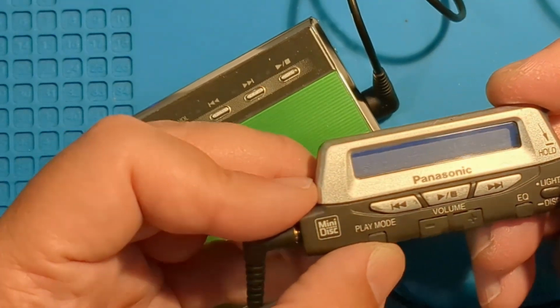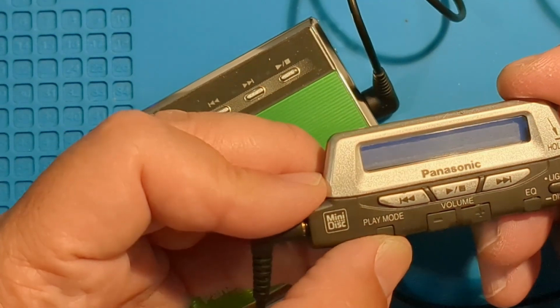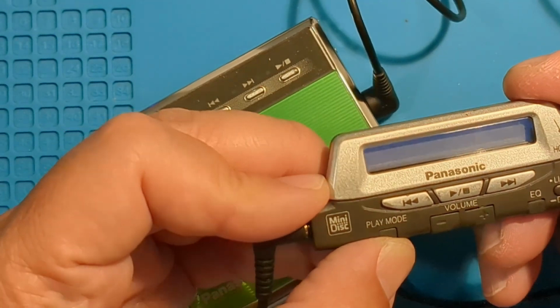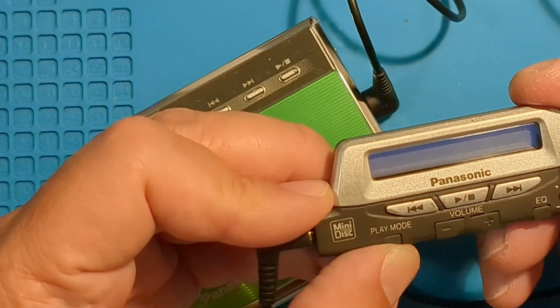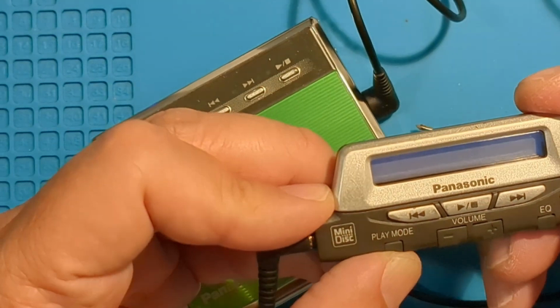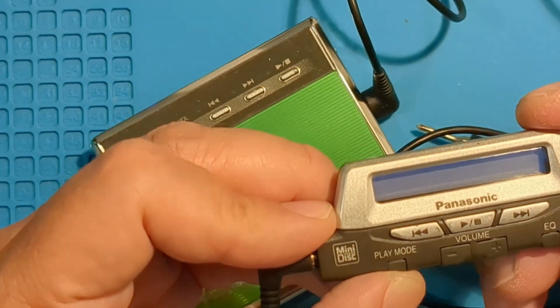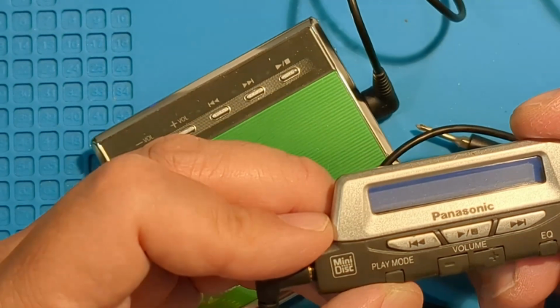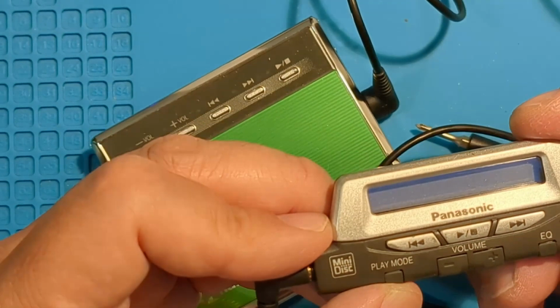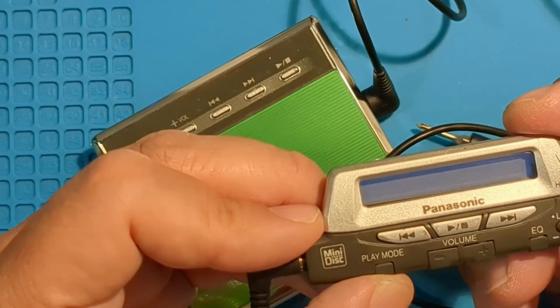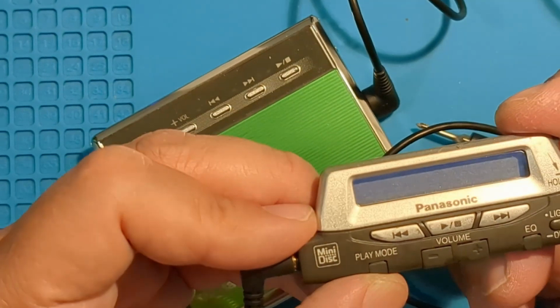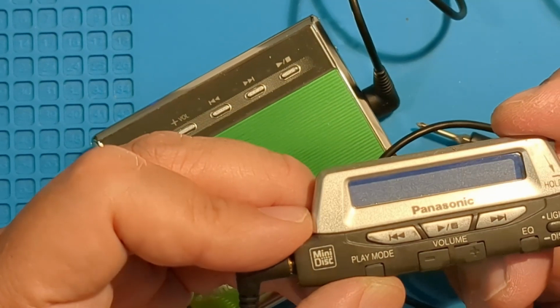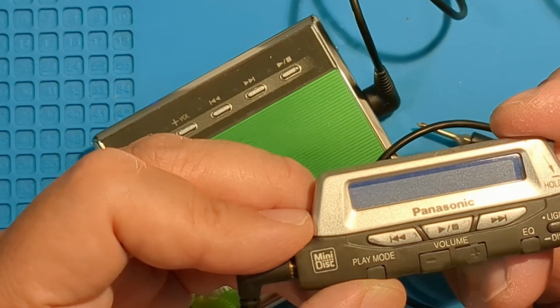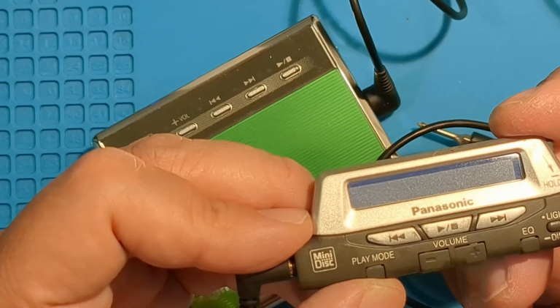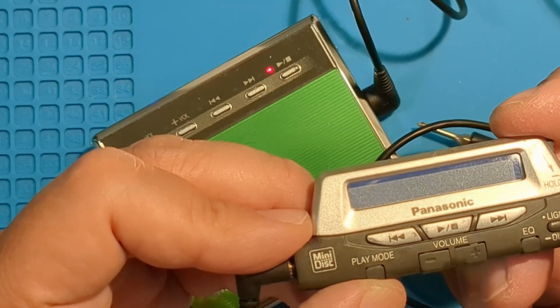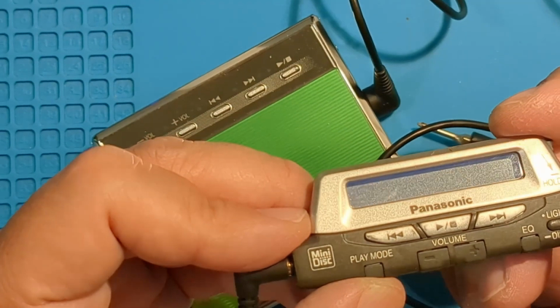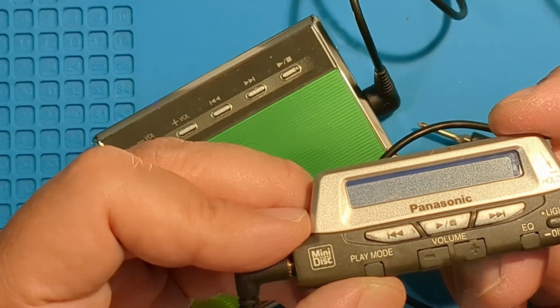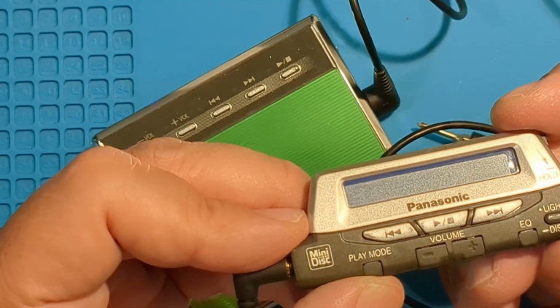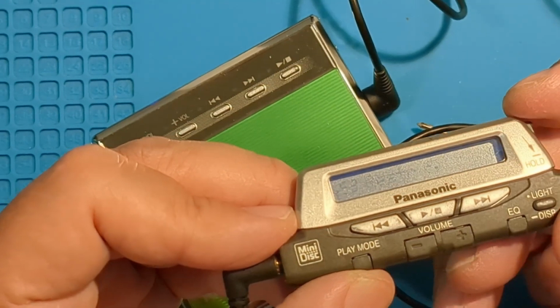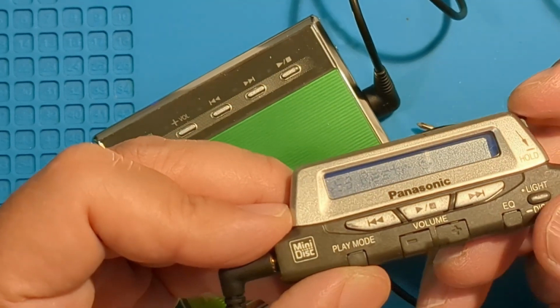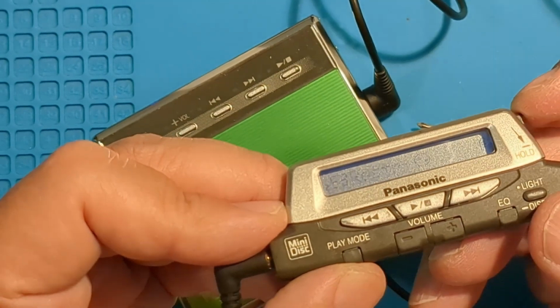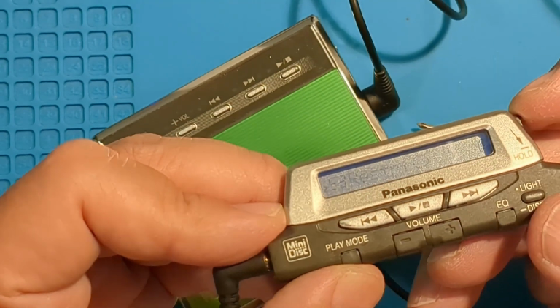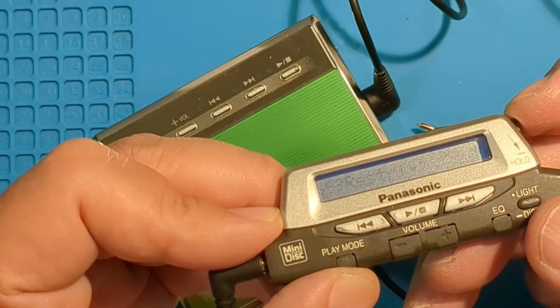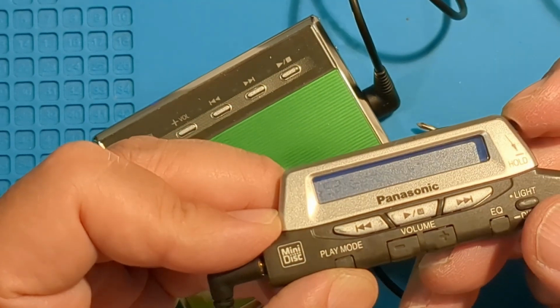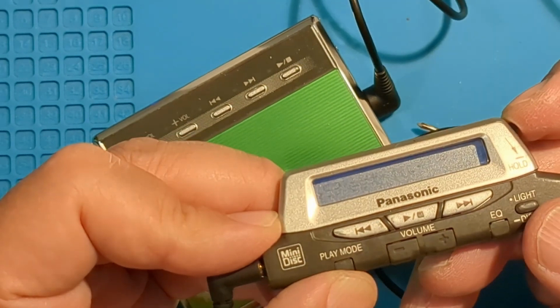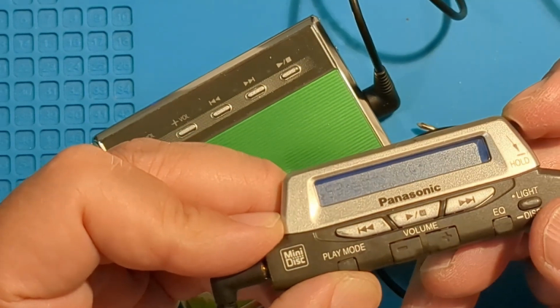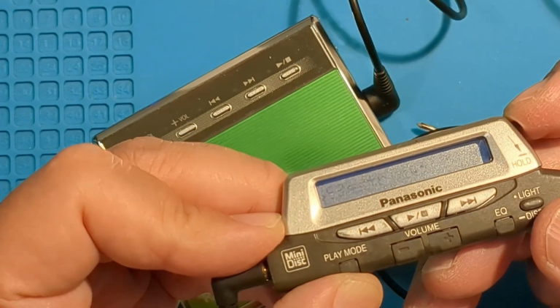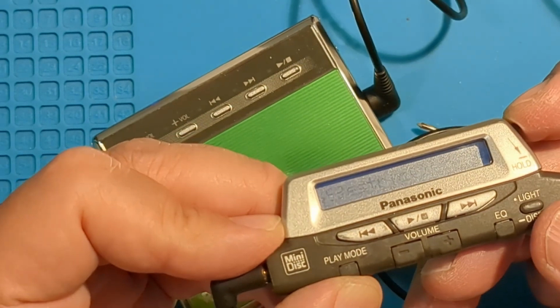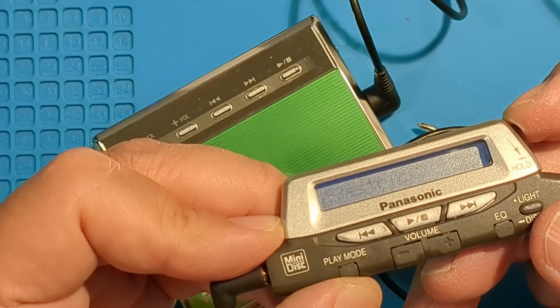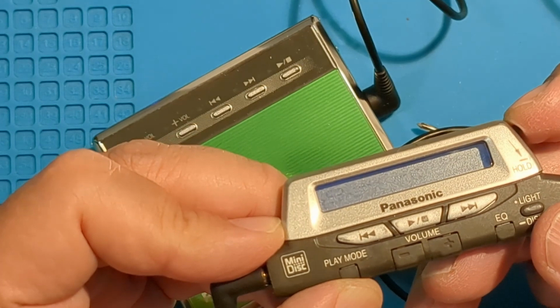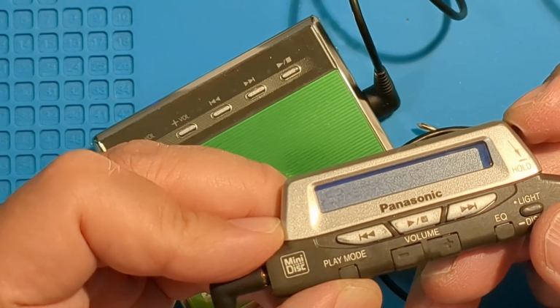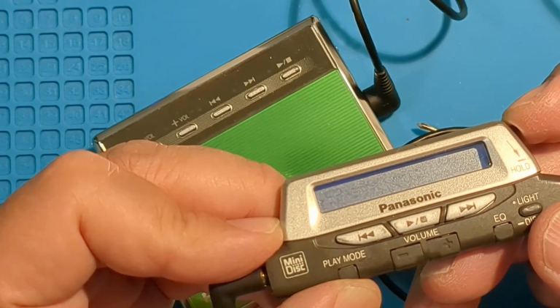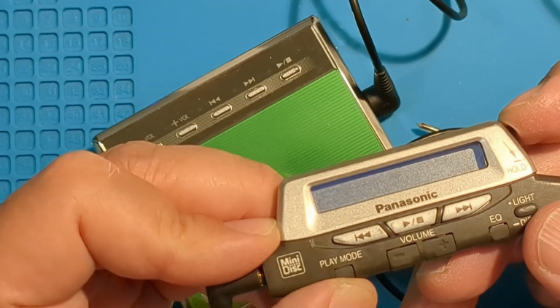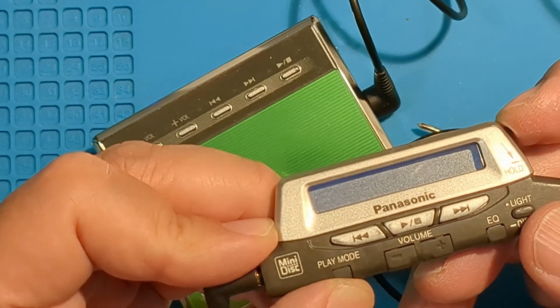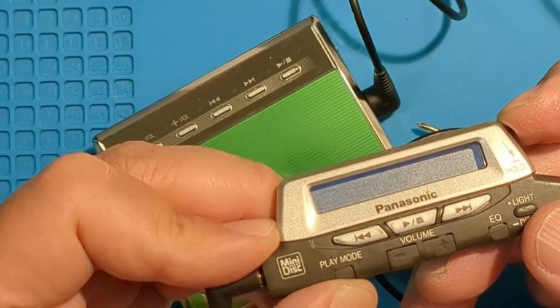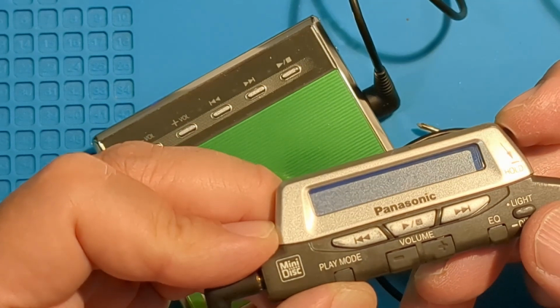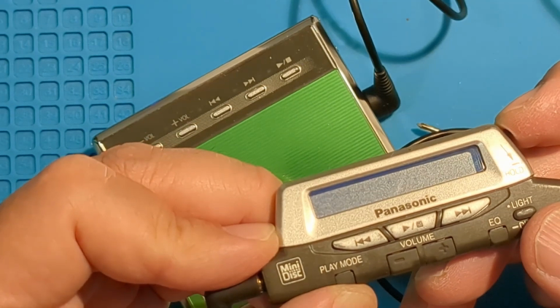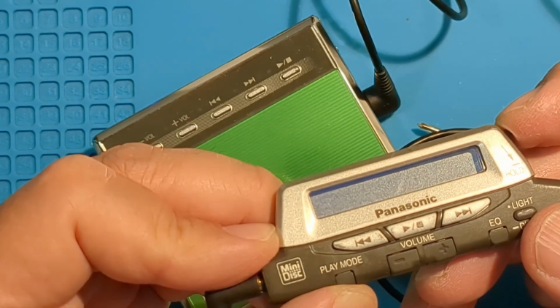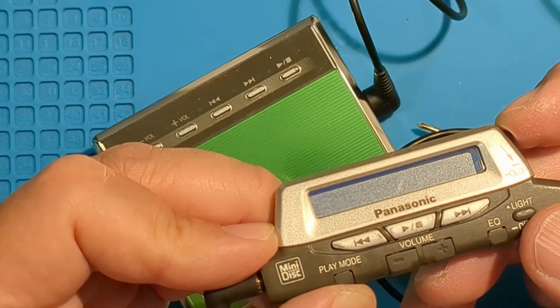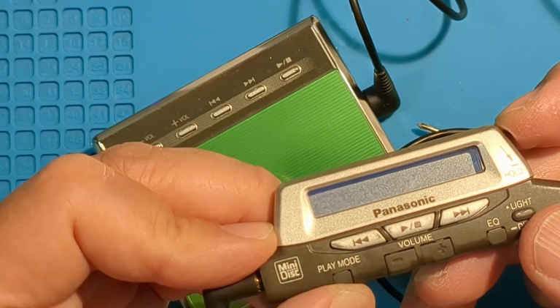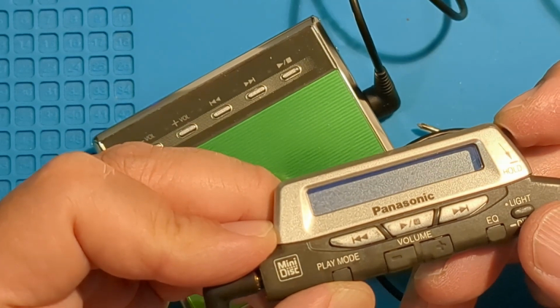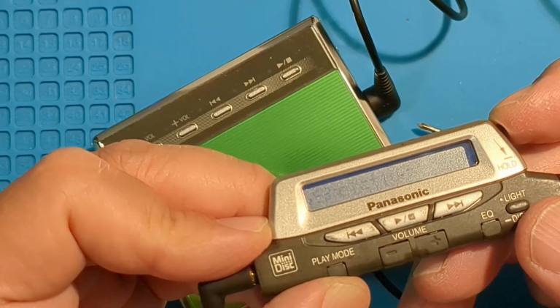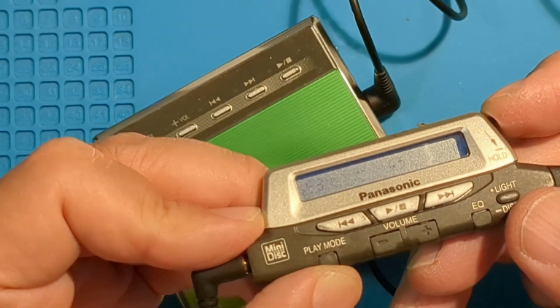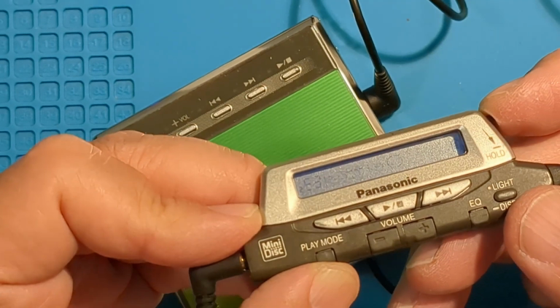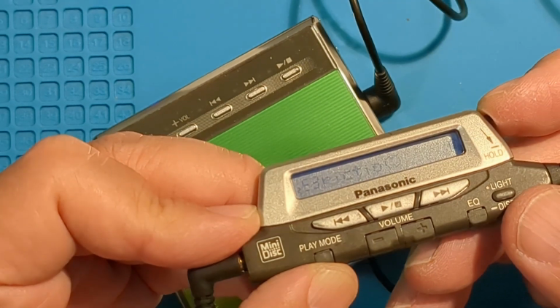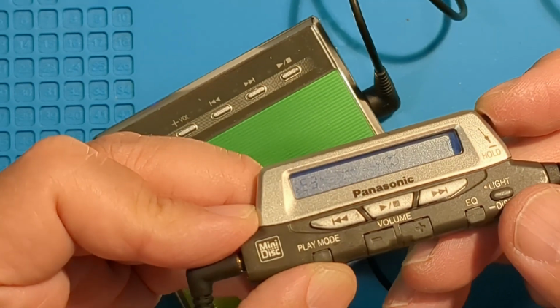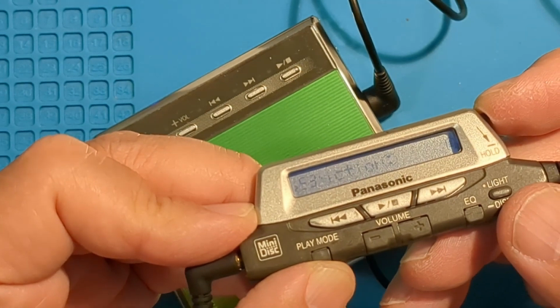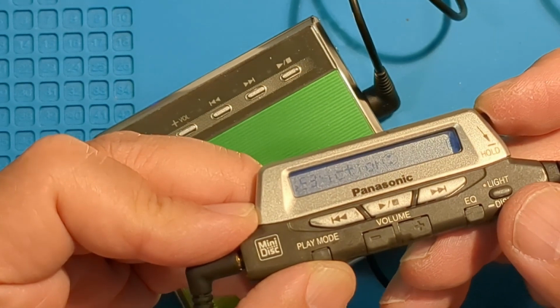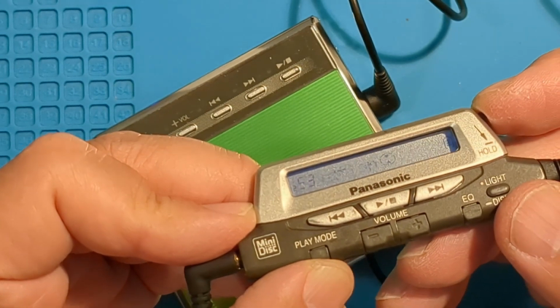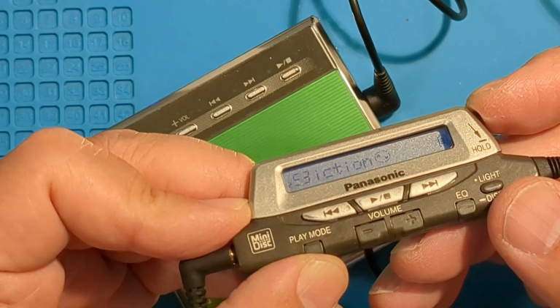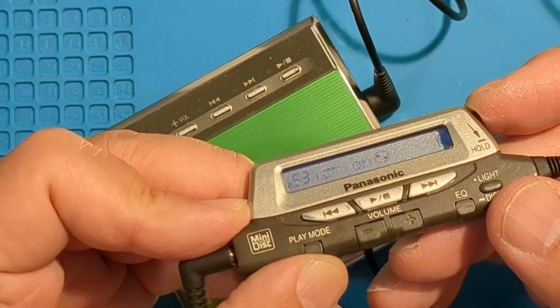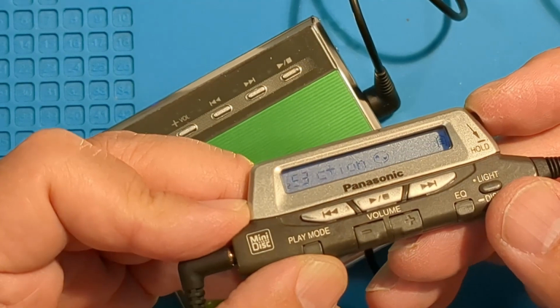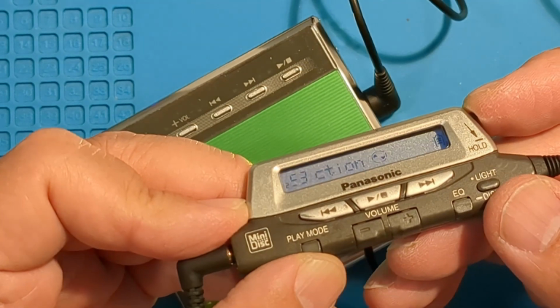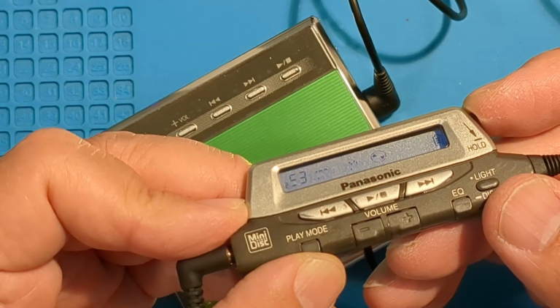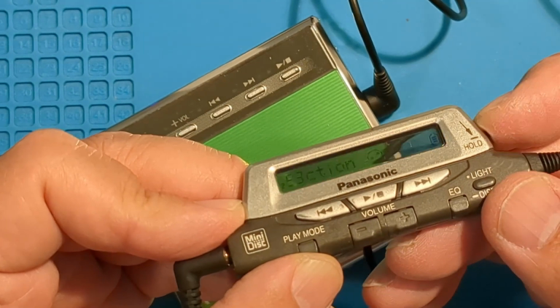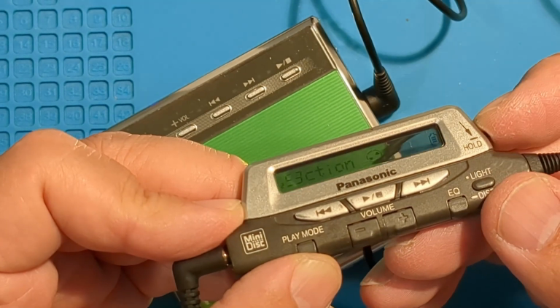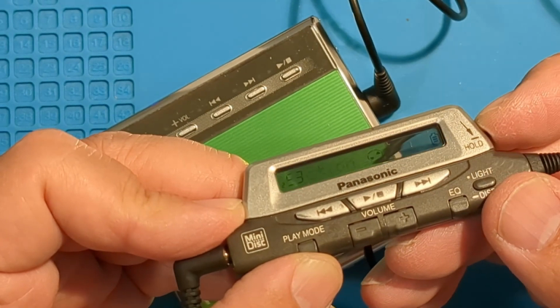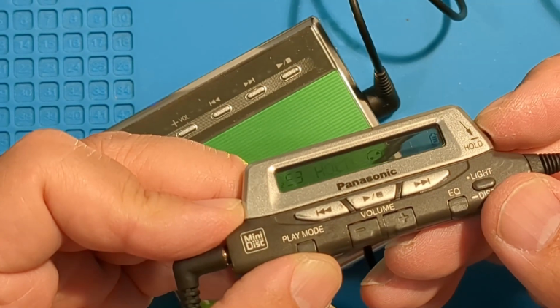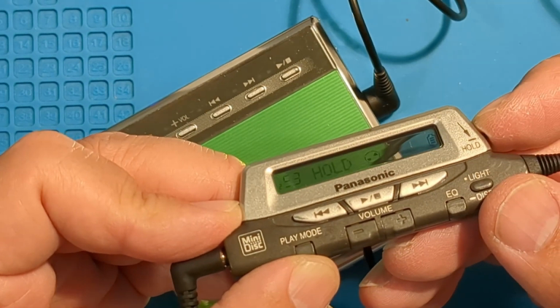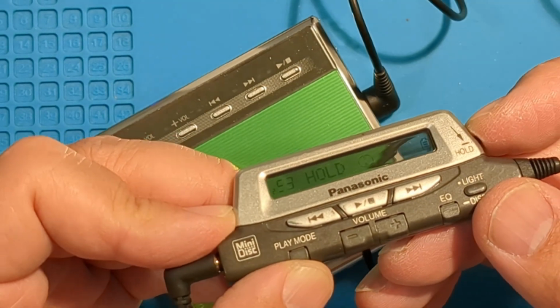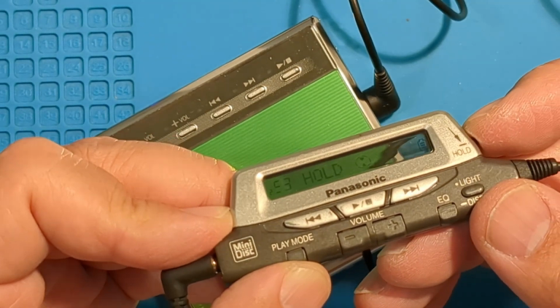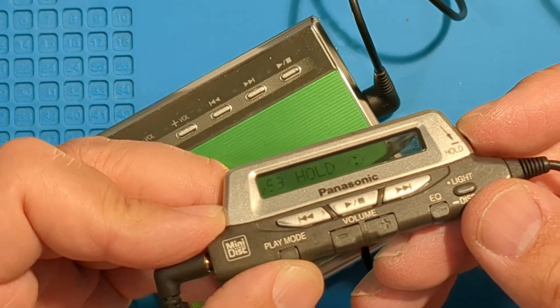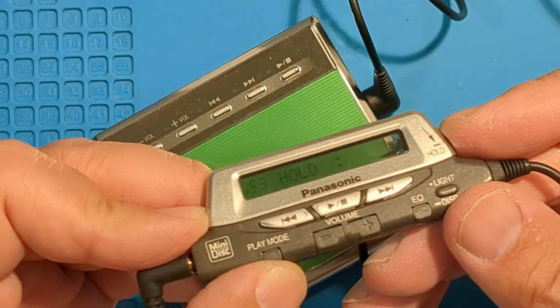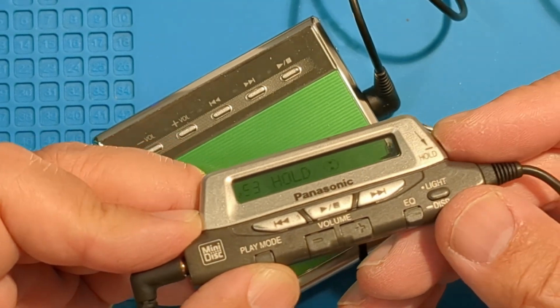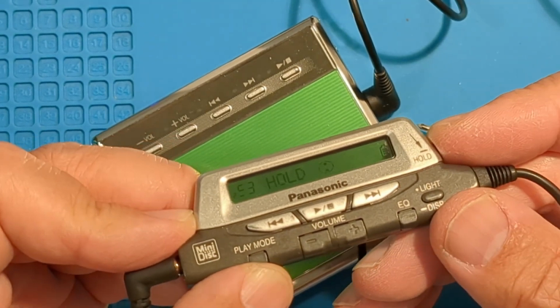The track numbers don't display properly on the left. Again, this is an old remote for some non-MDLP models, but the basics still work.